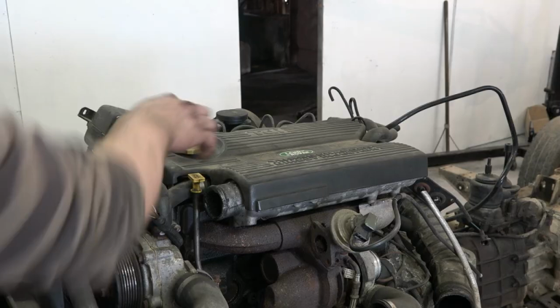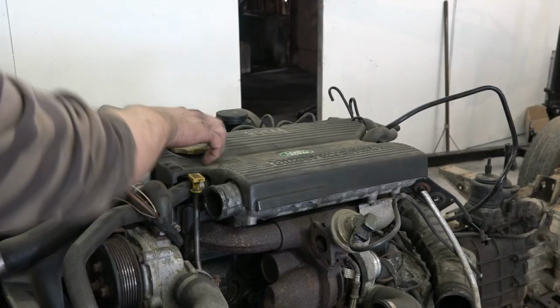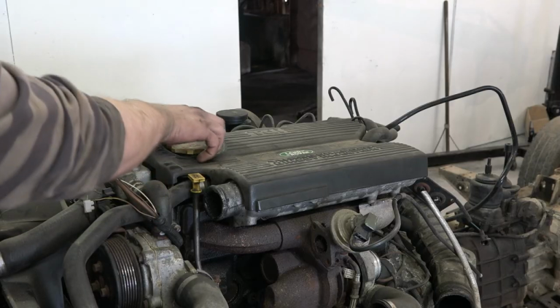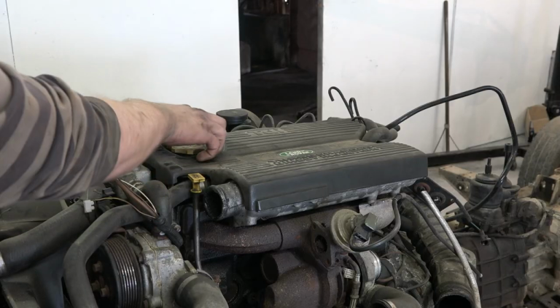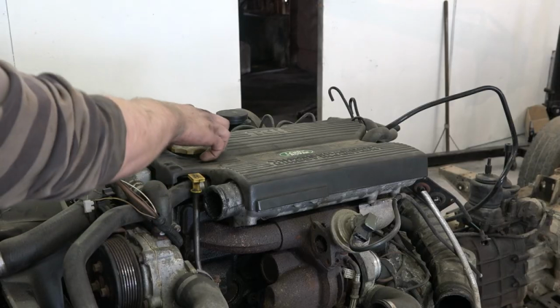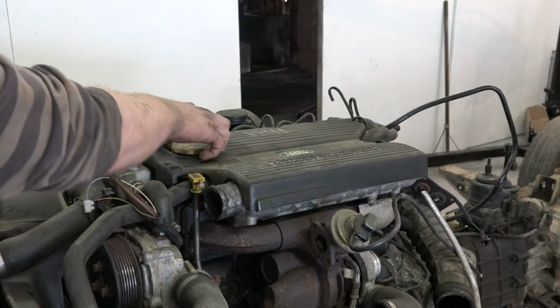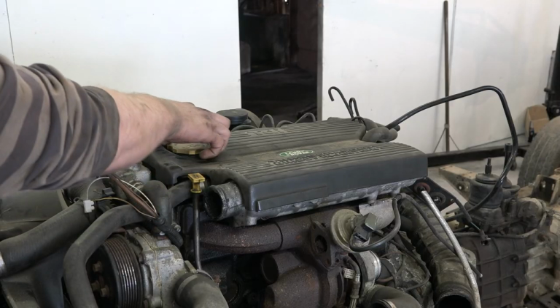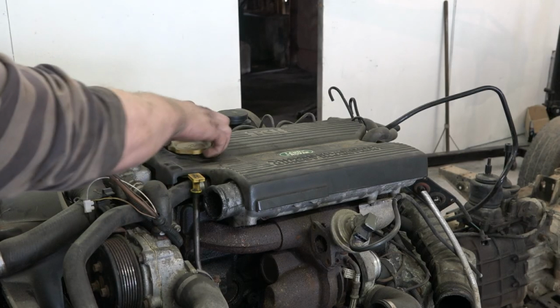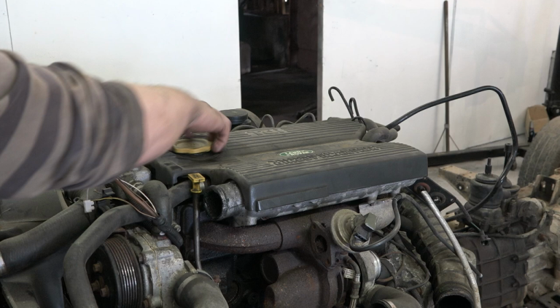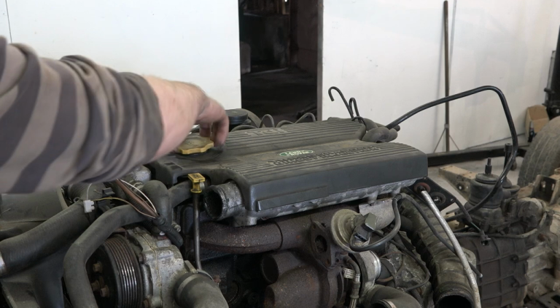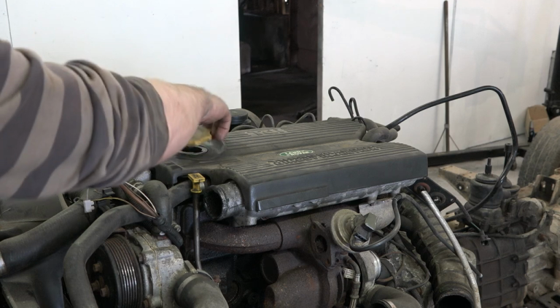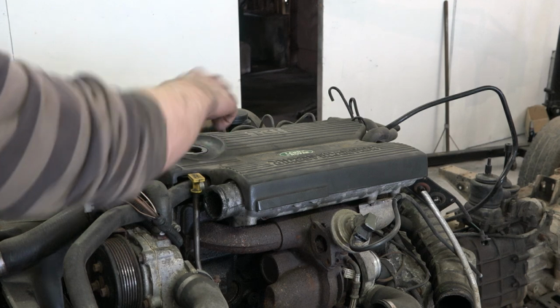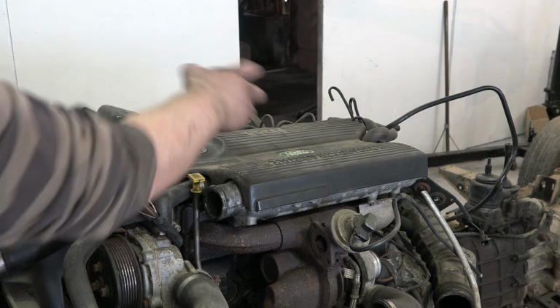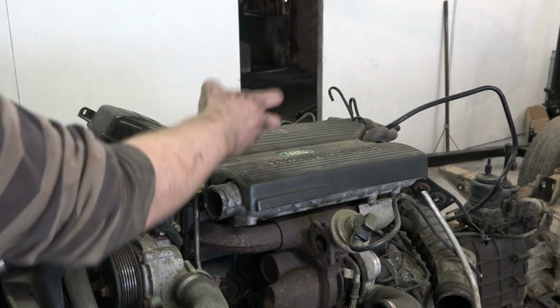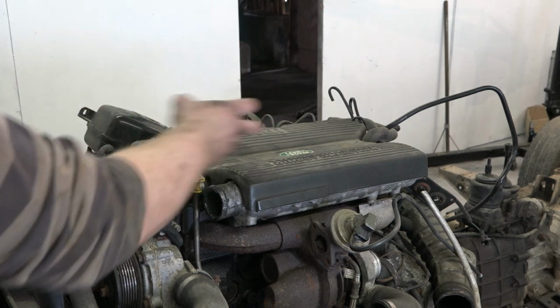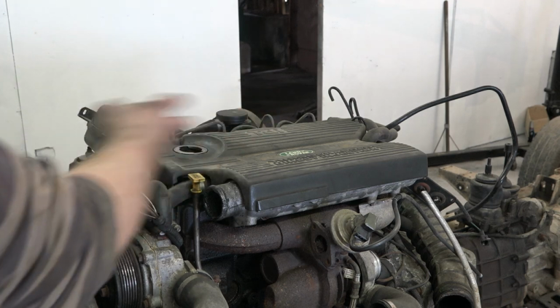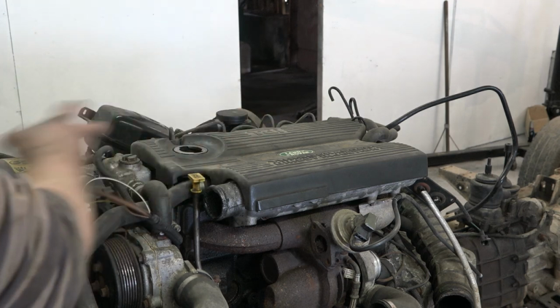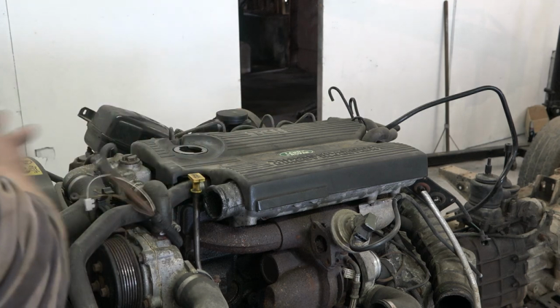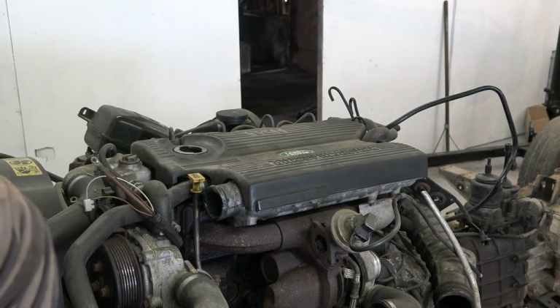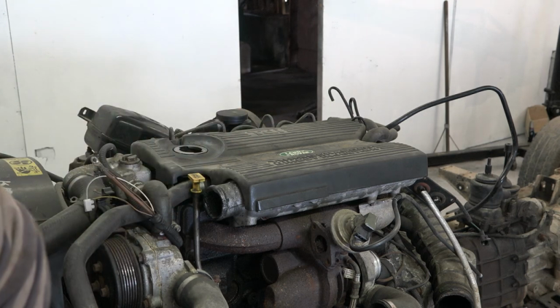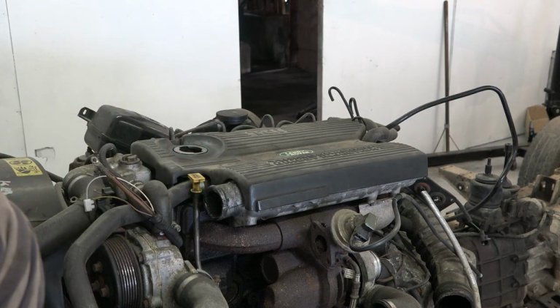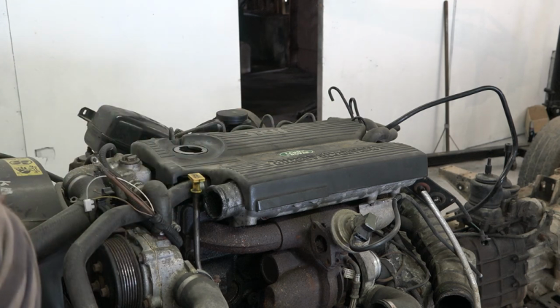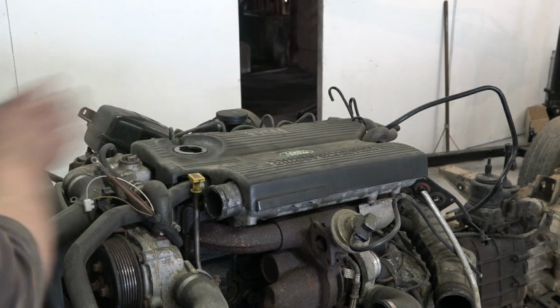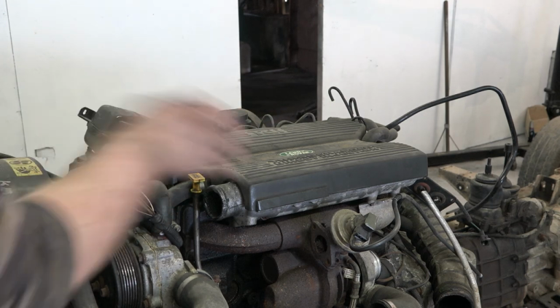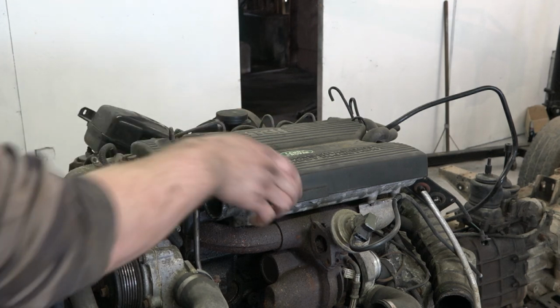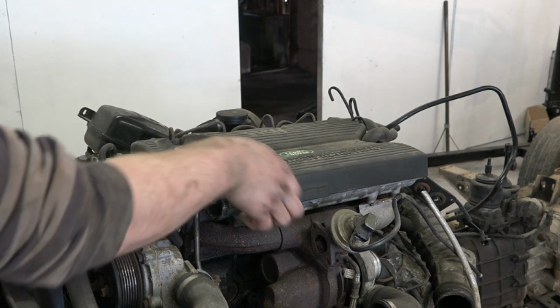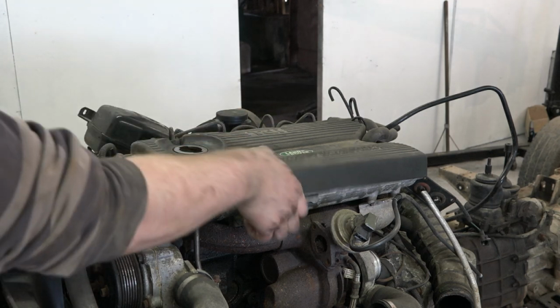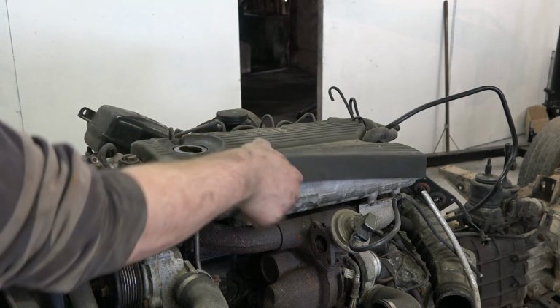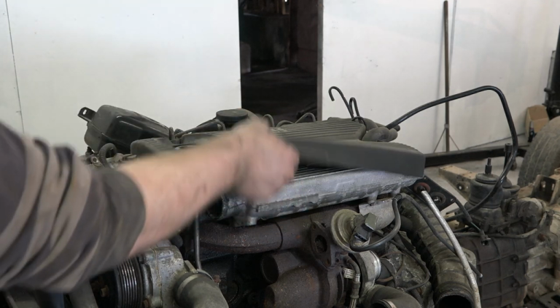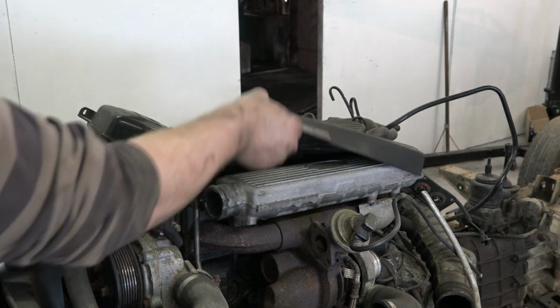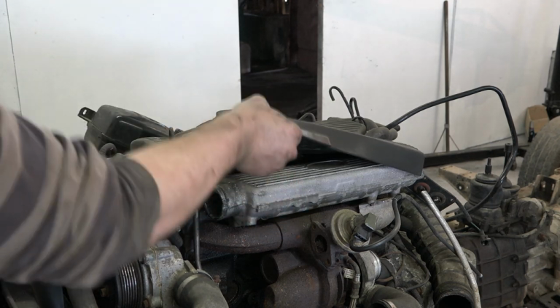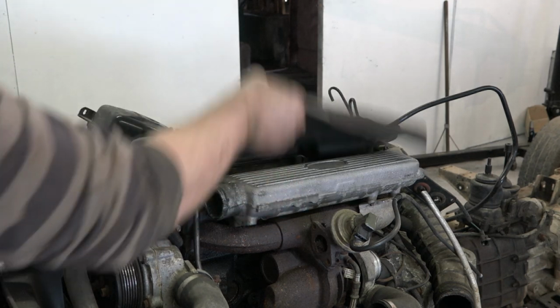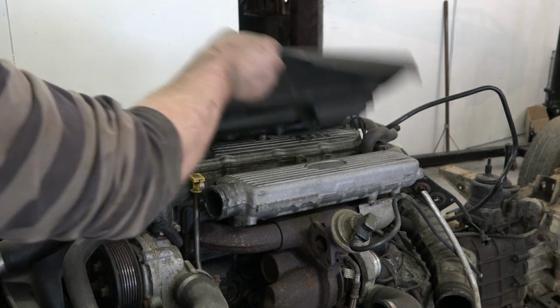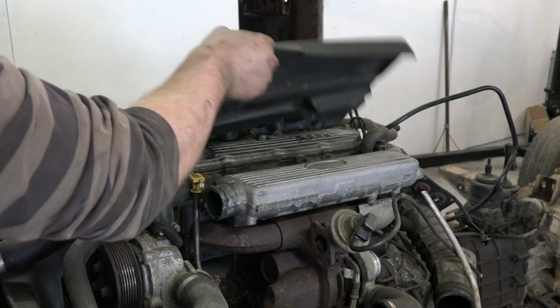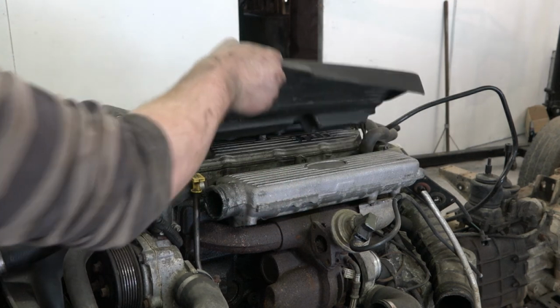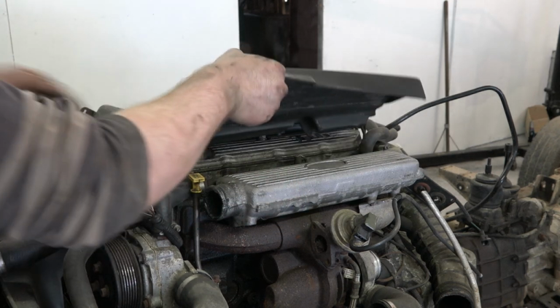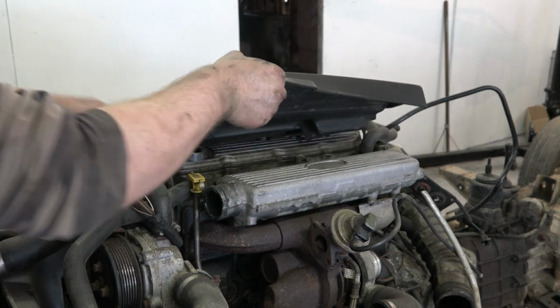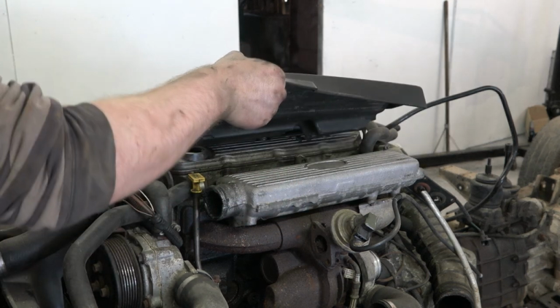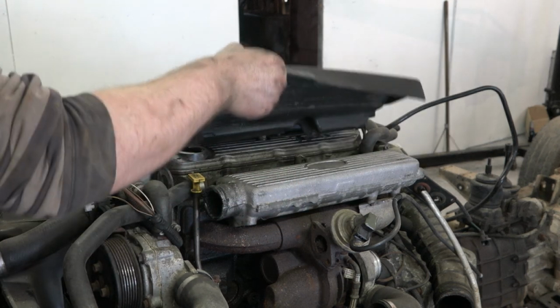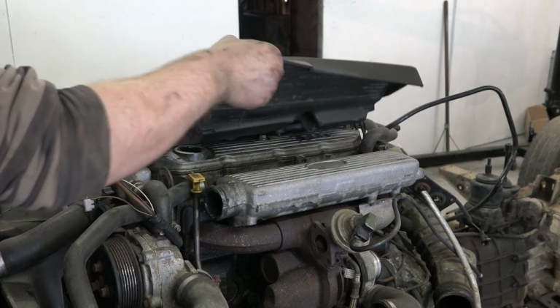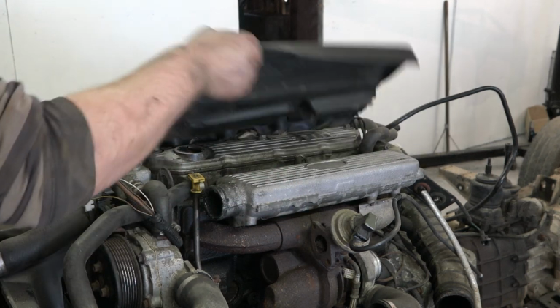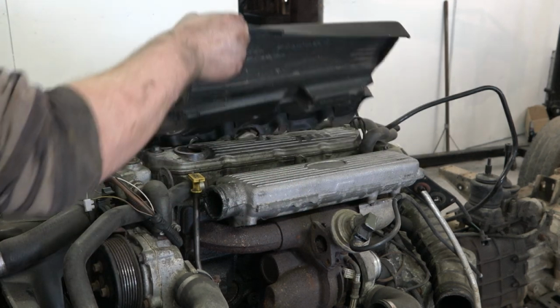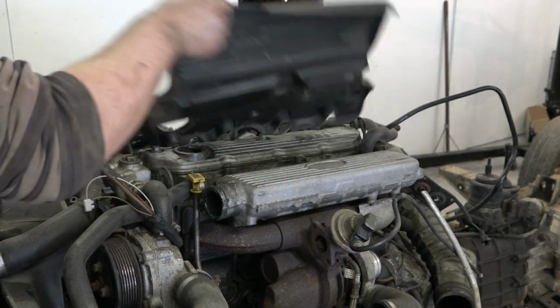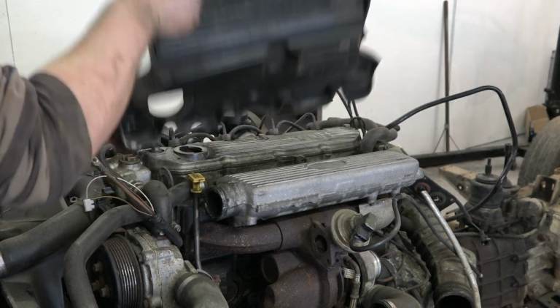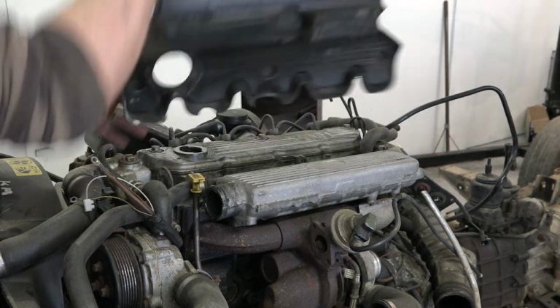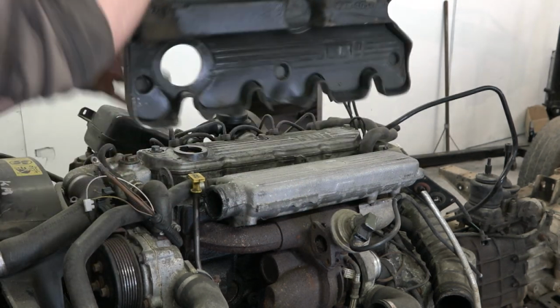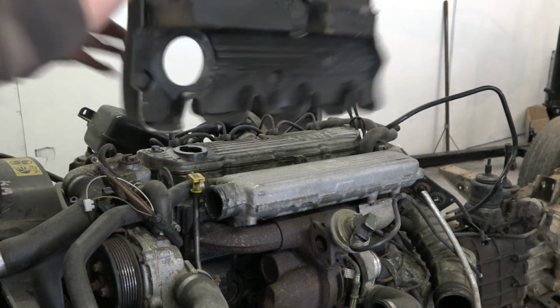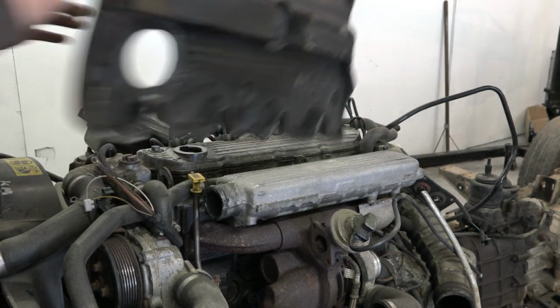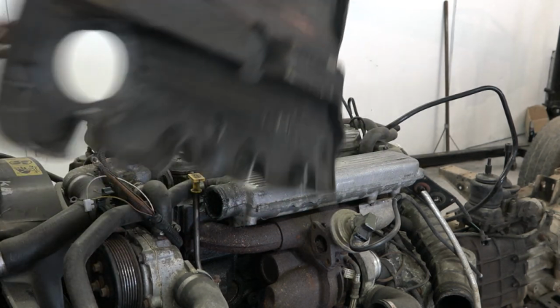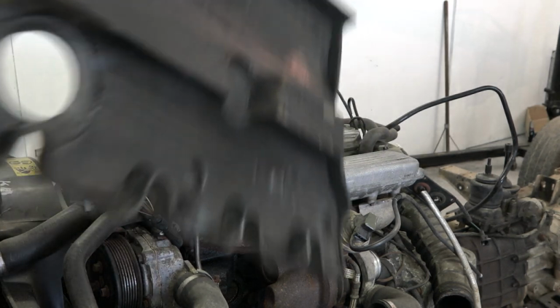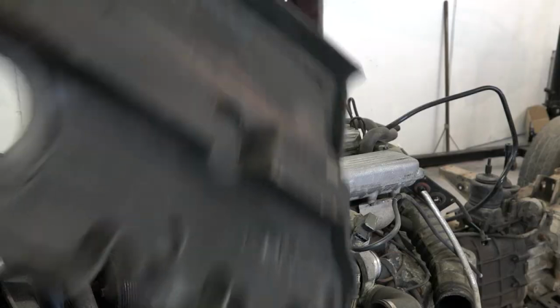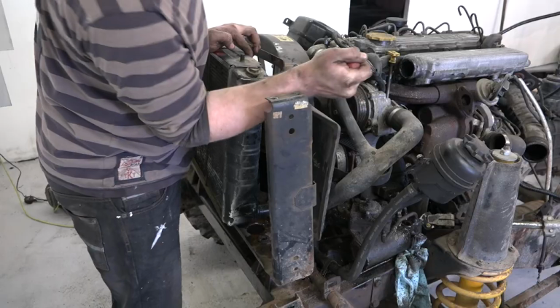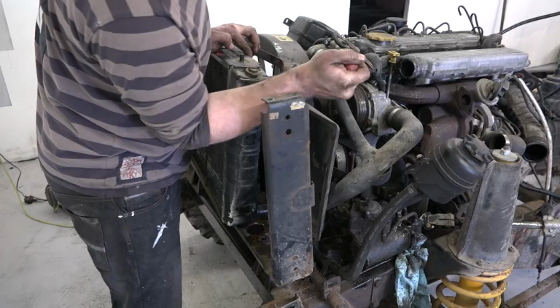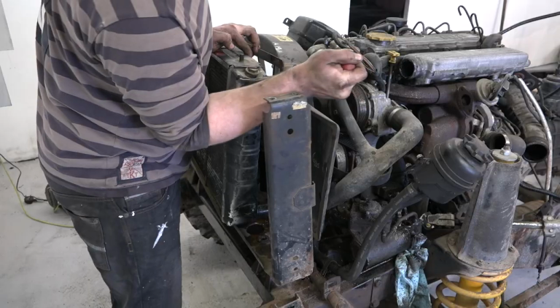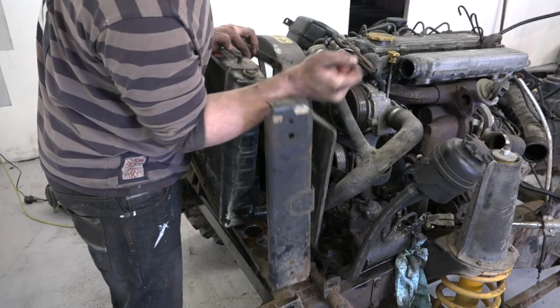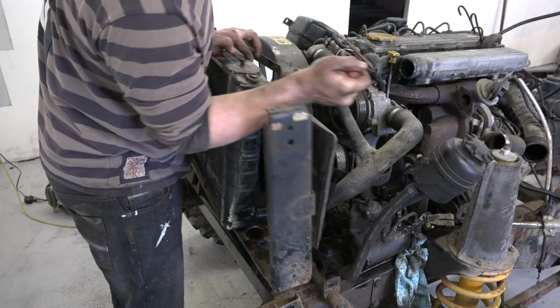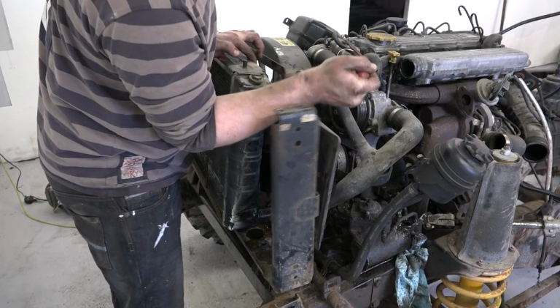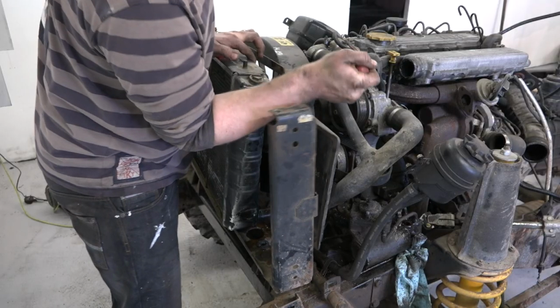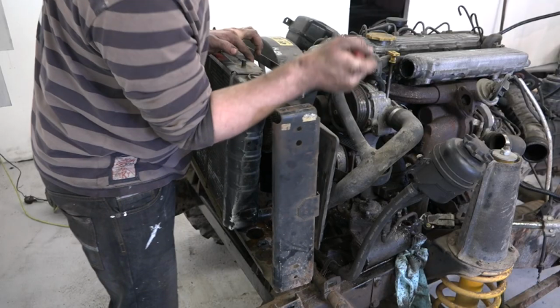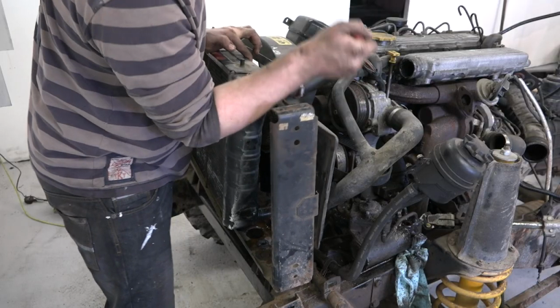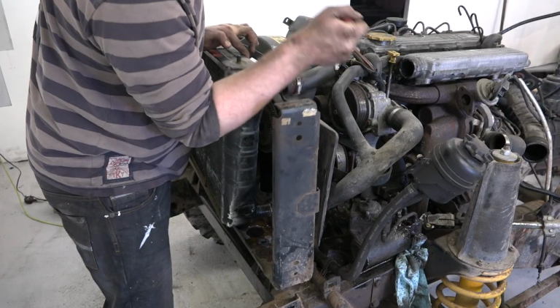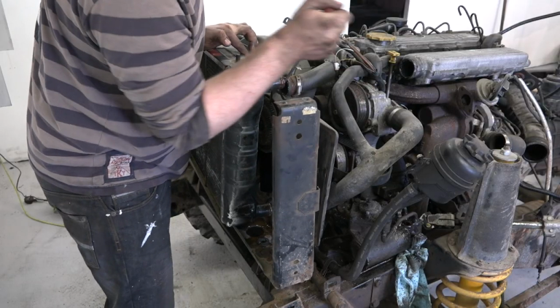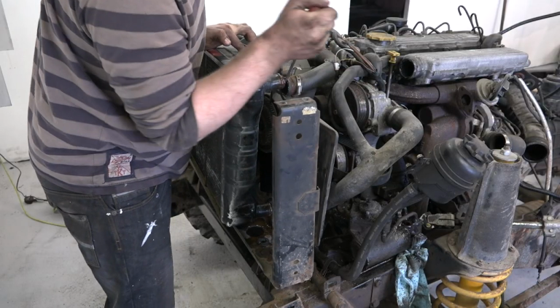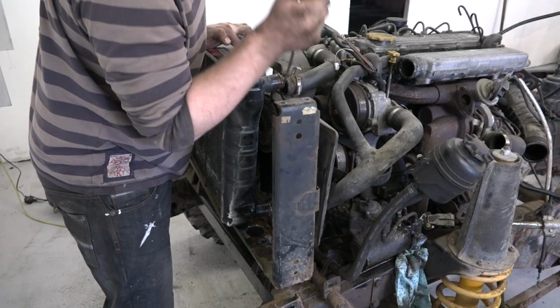Afterwards it's a case of removing larger engine and cooling ancillary components like the radiator, oil cooler, and the intercooler as well as its mount.